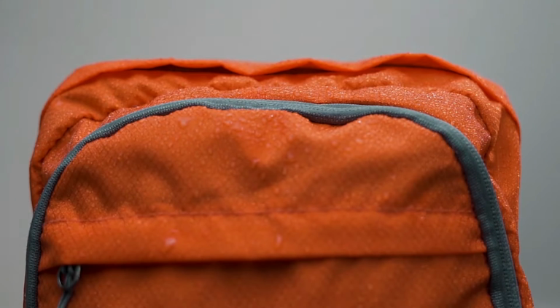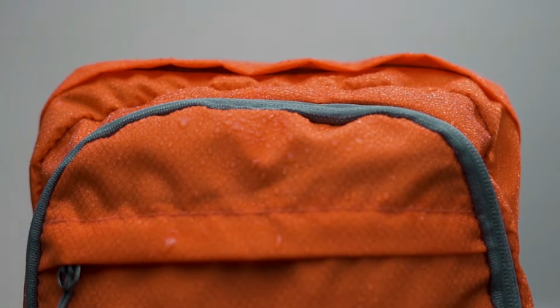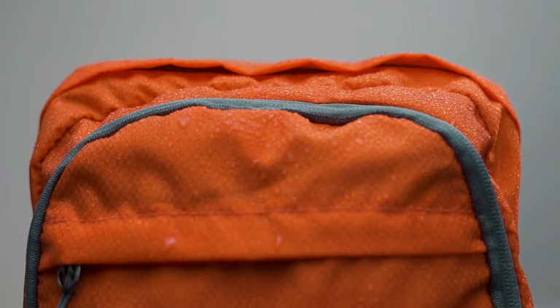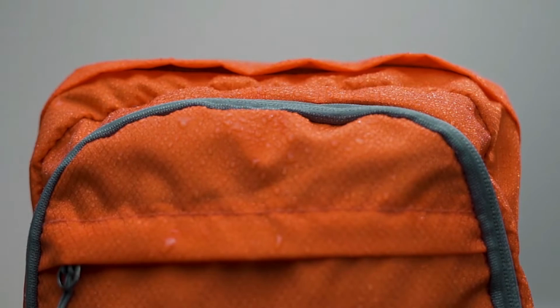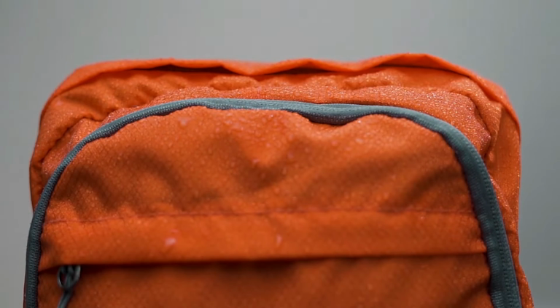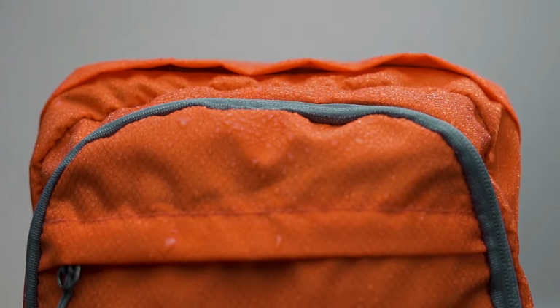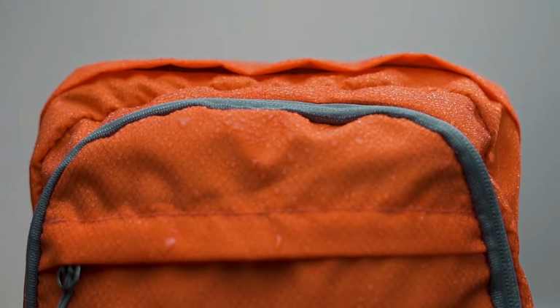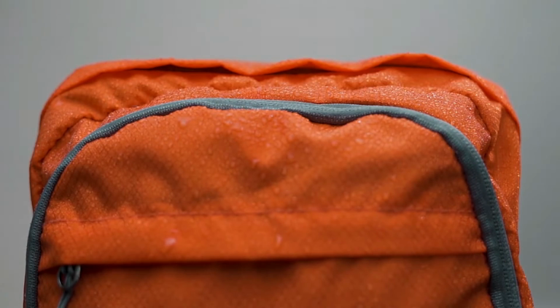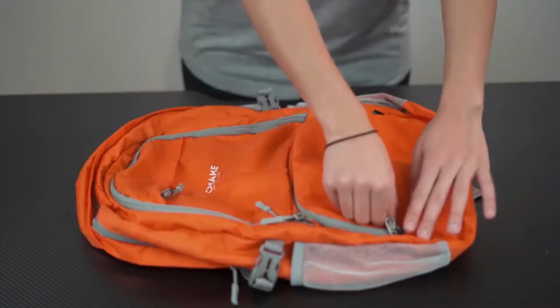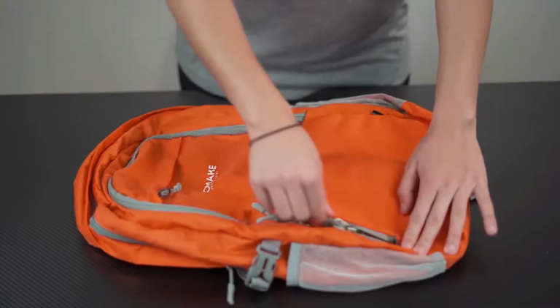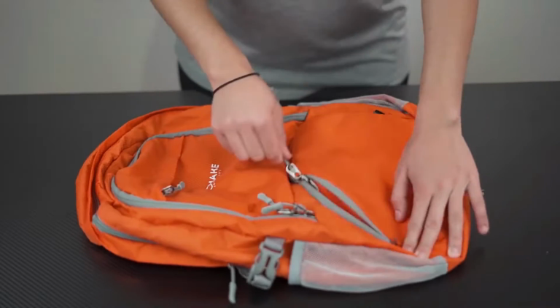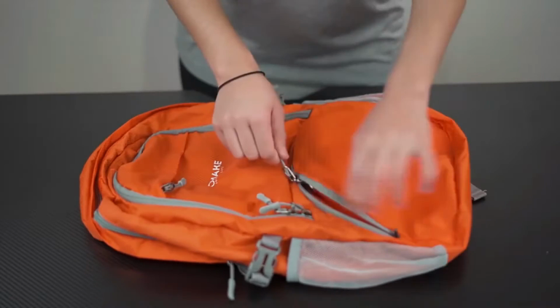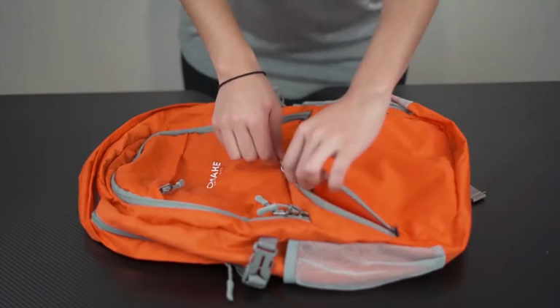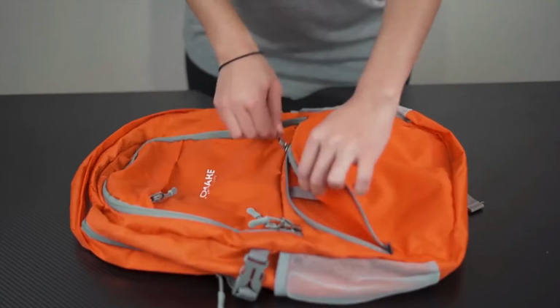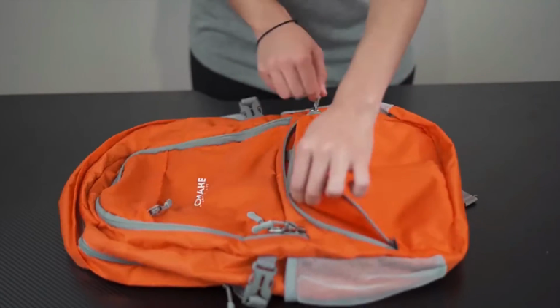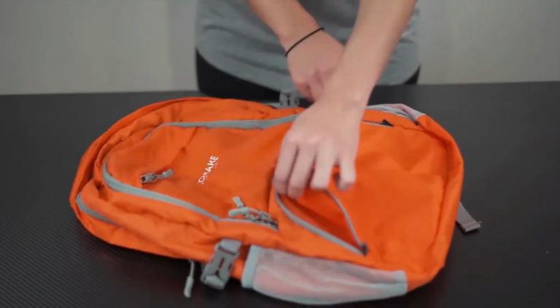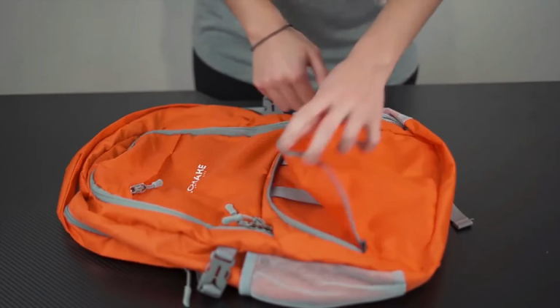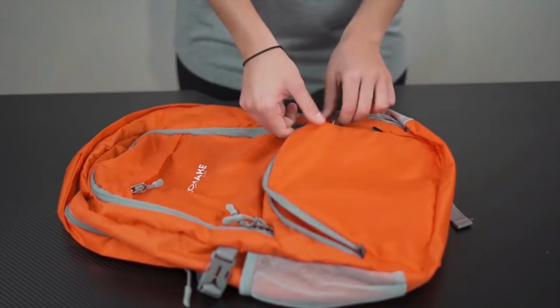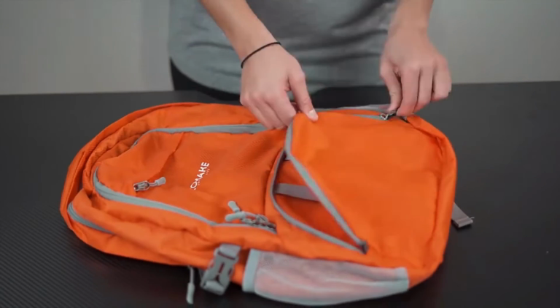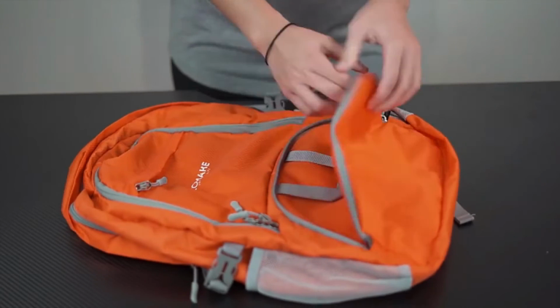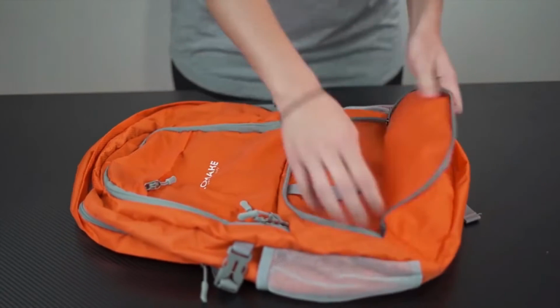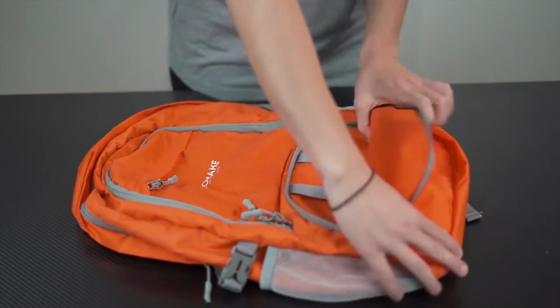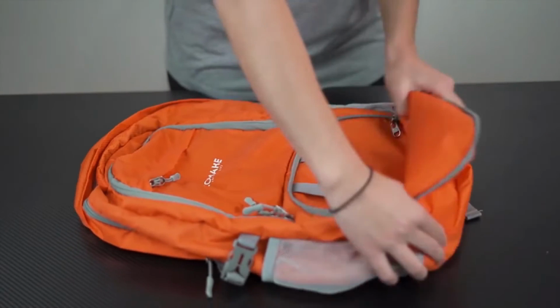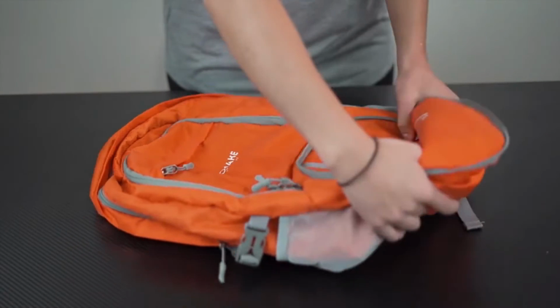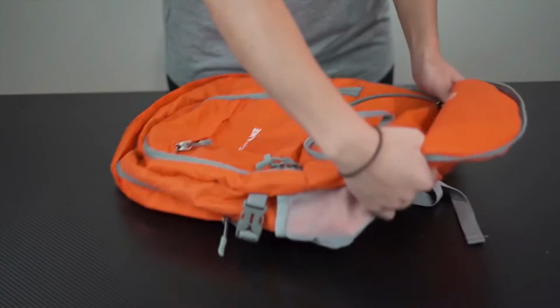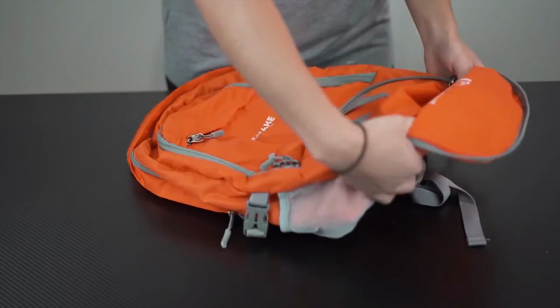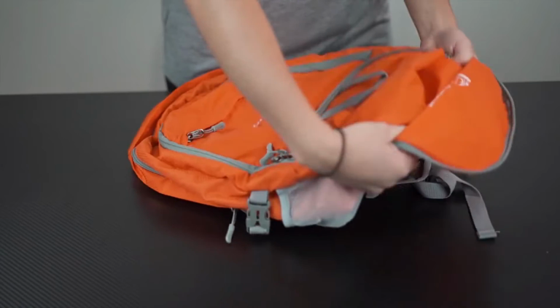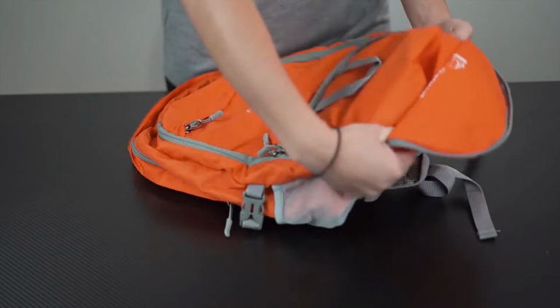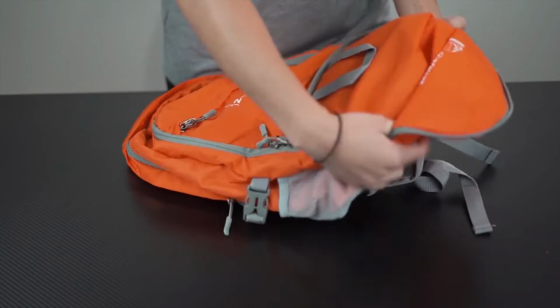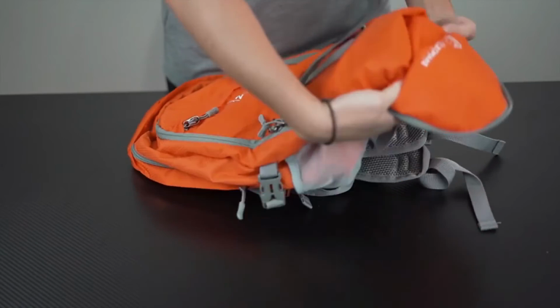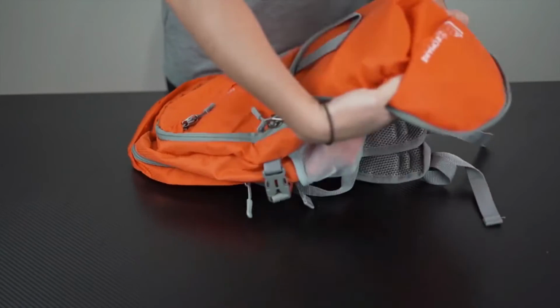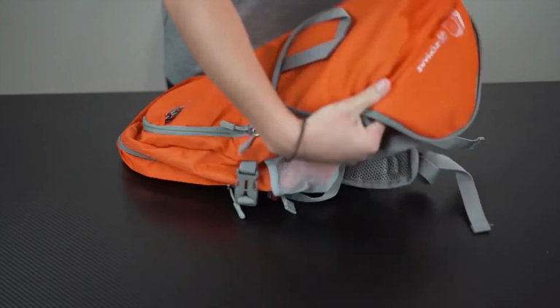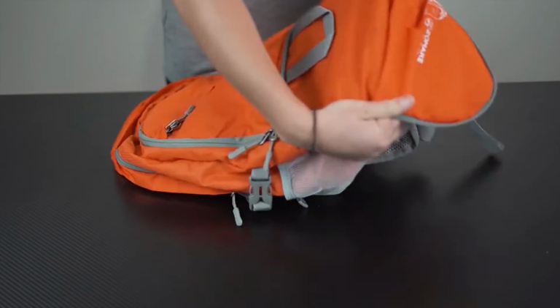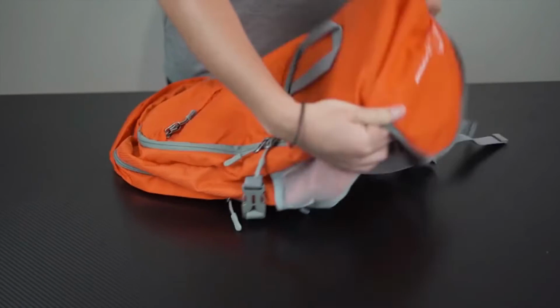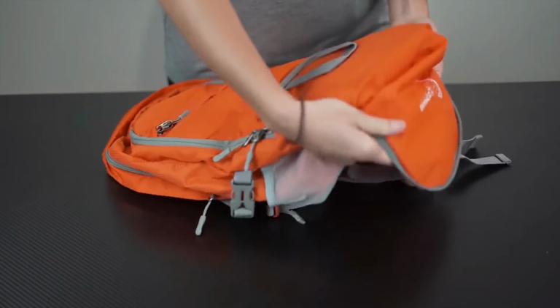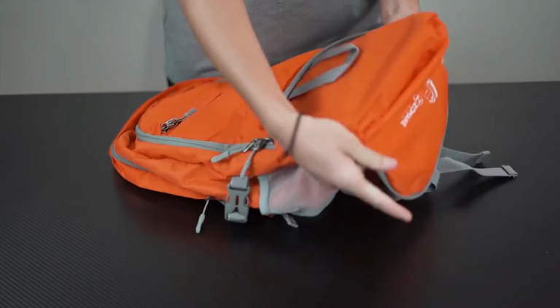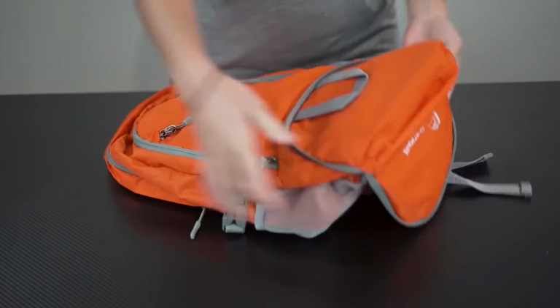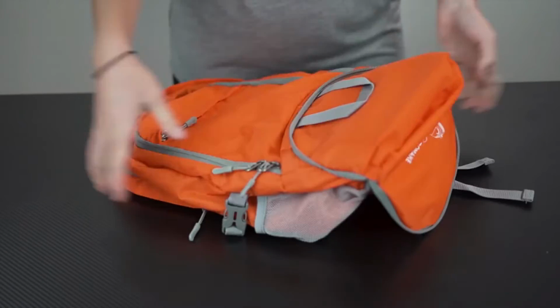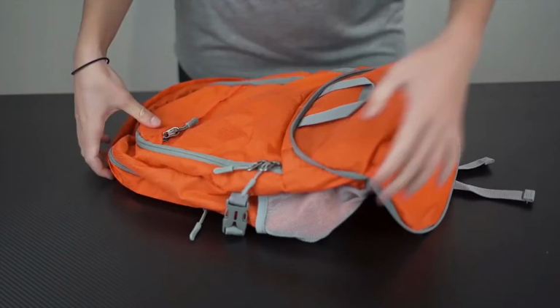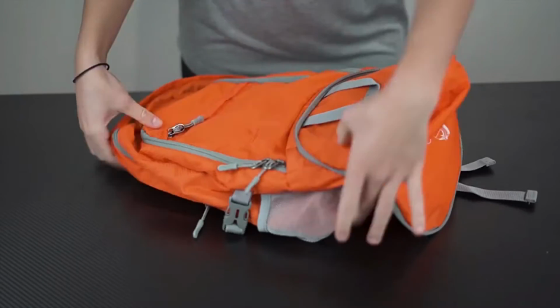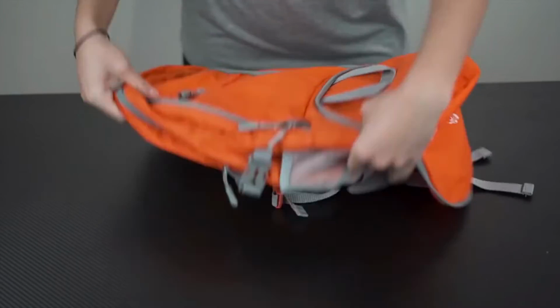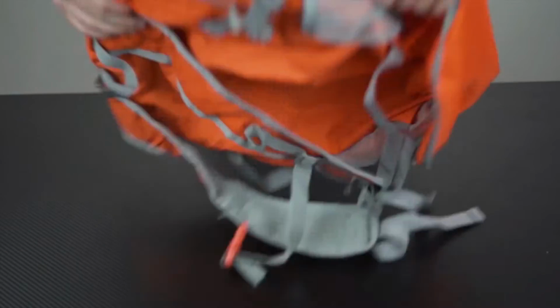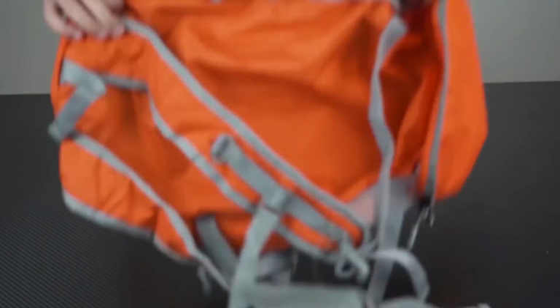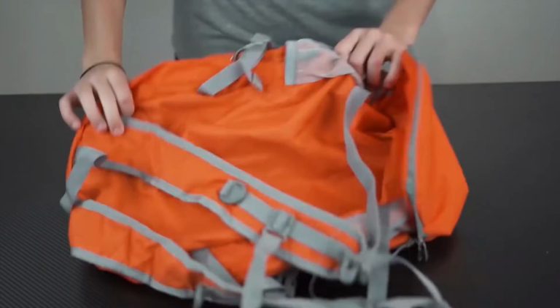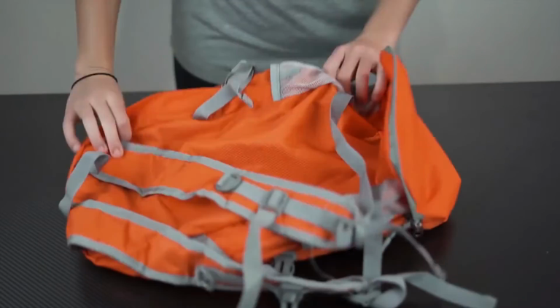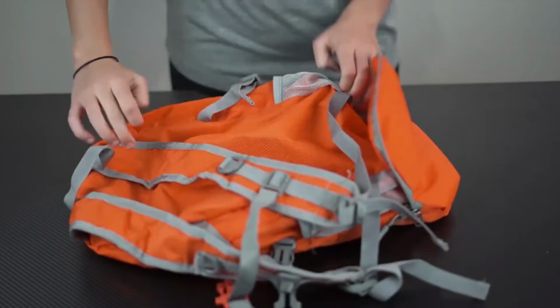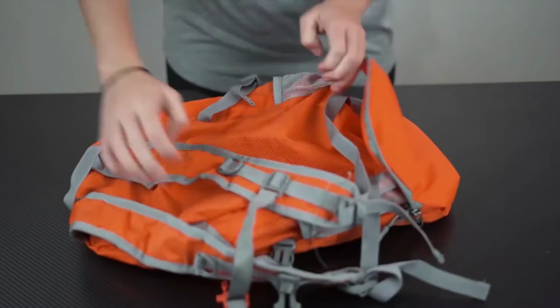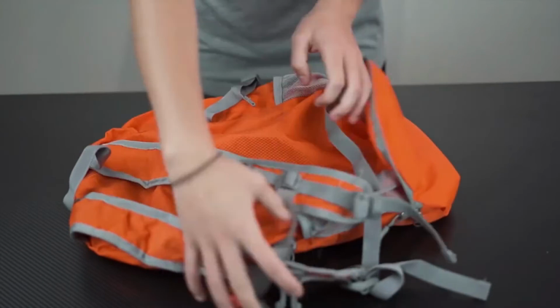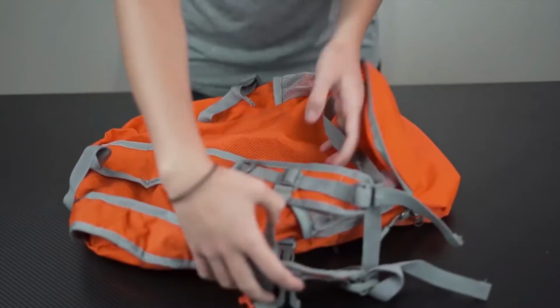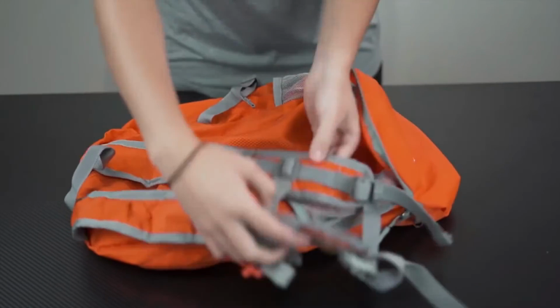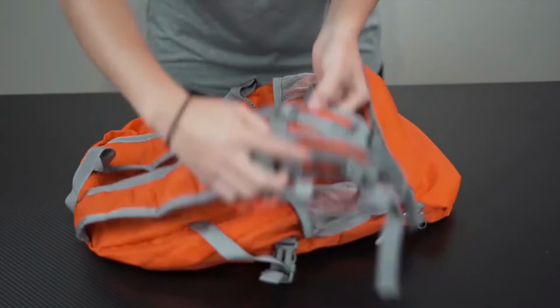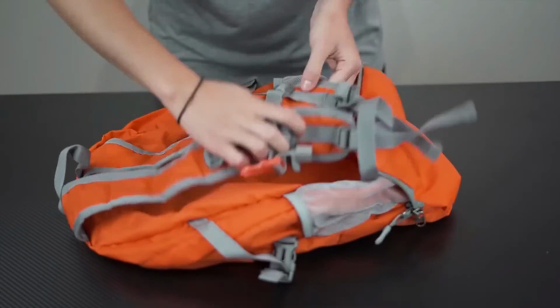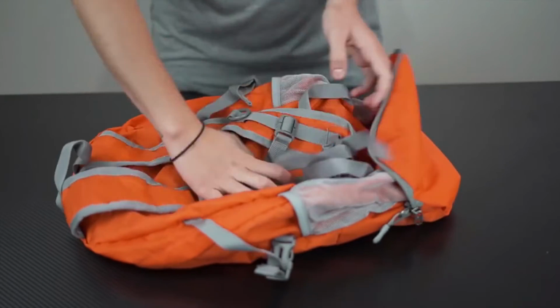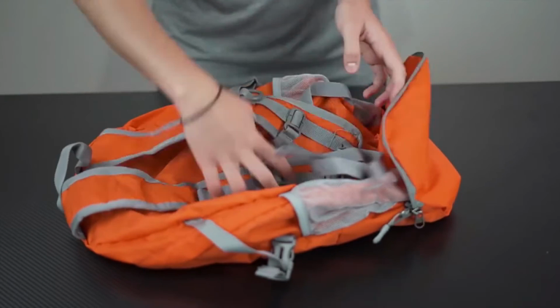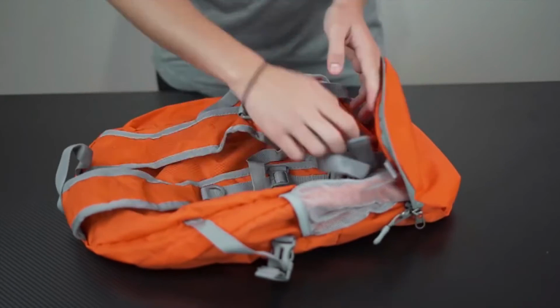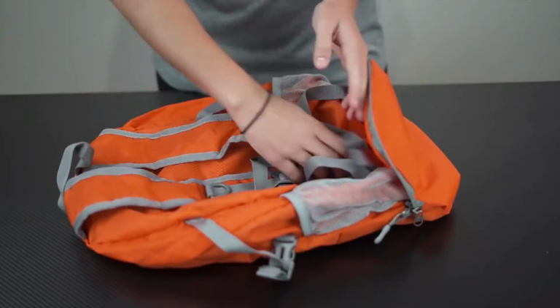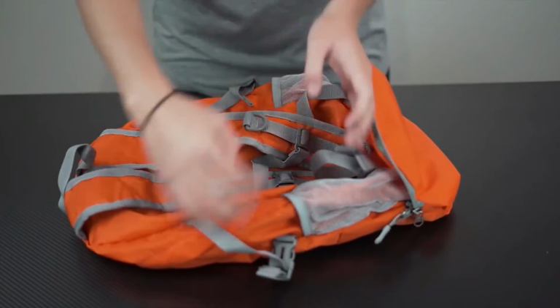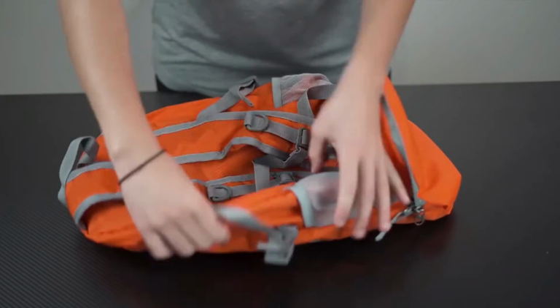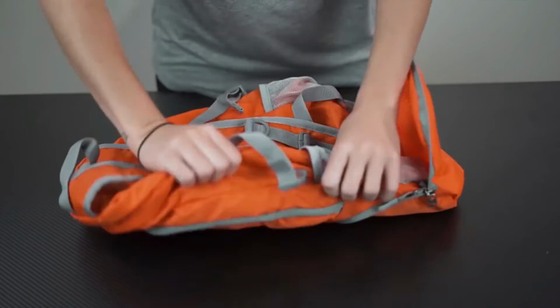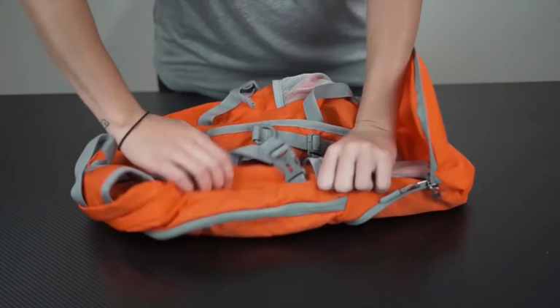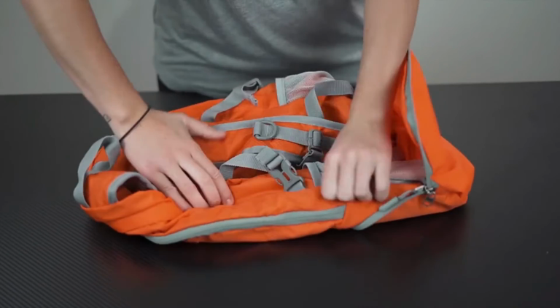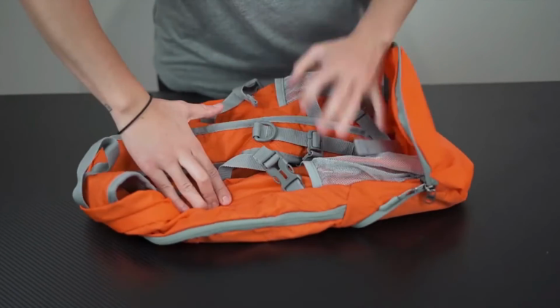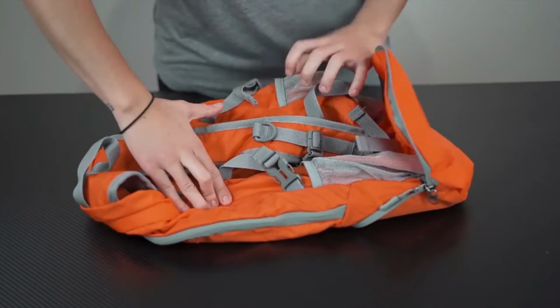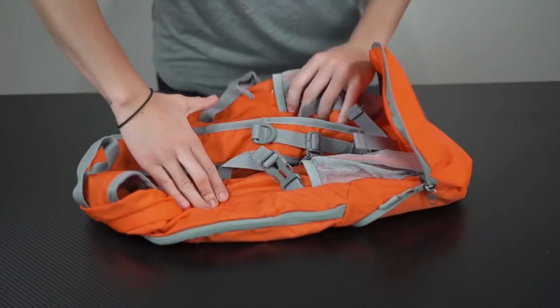This handy backpack with such a suitable capacity can be folded into a small size to make it a great companion for day hiking.